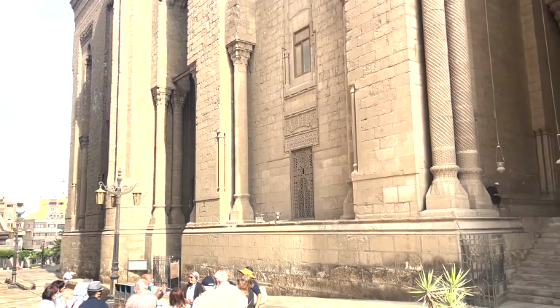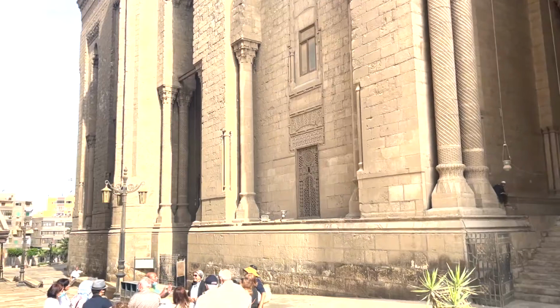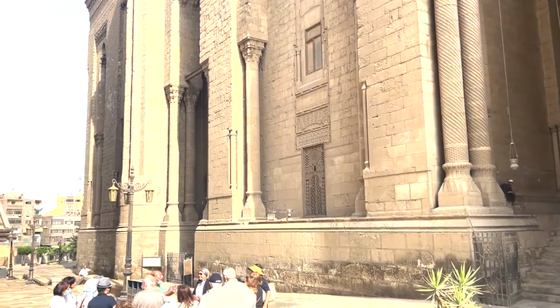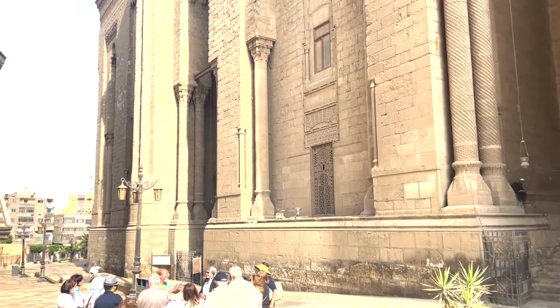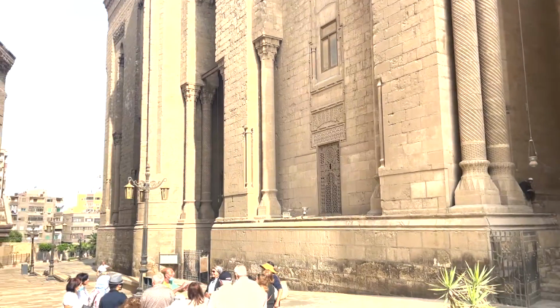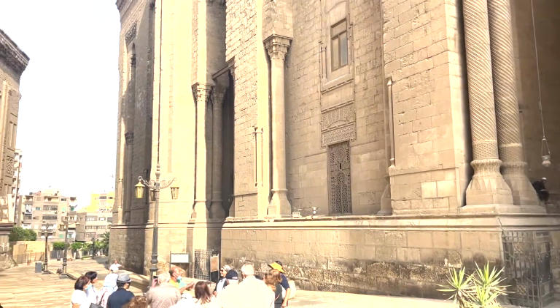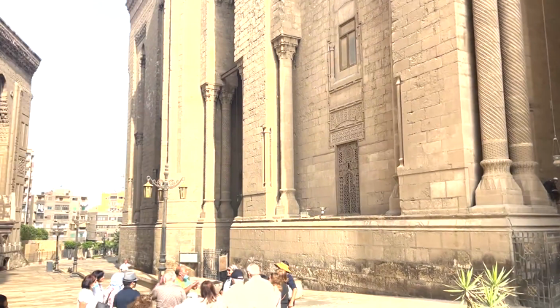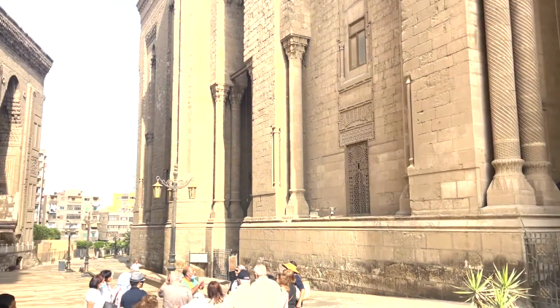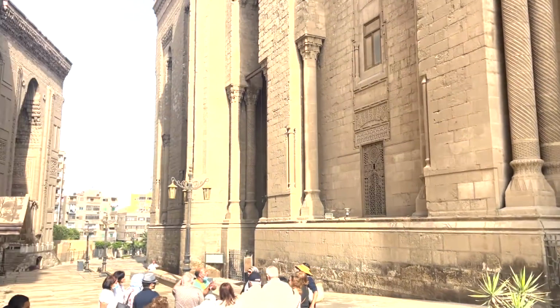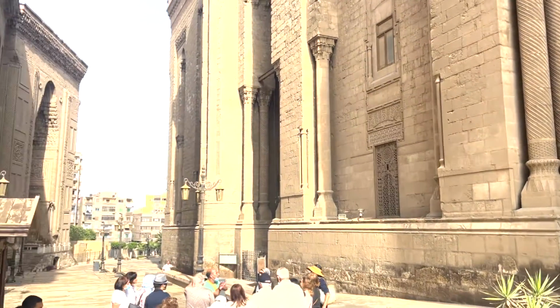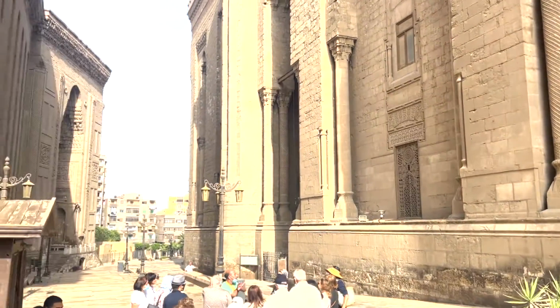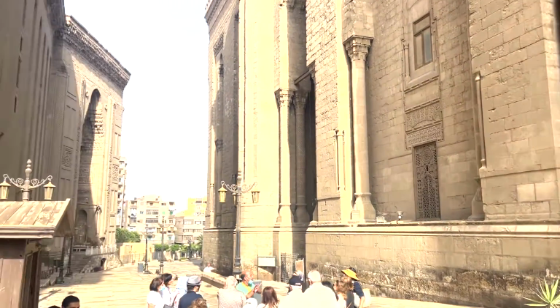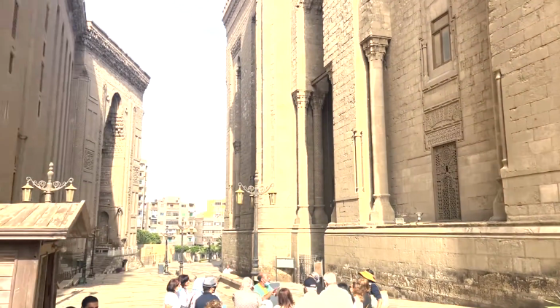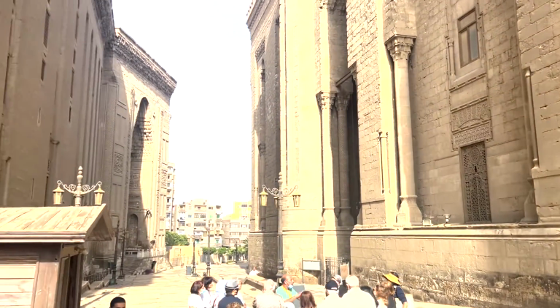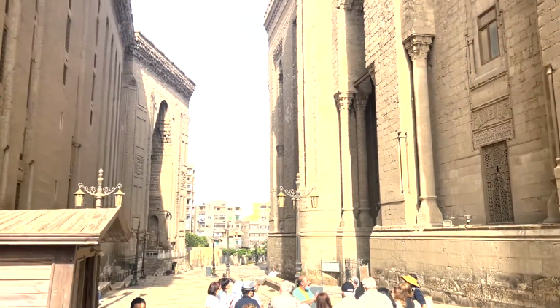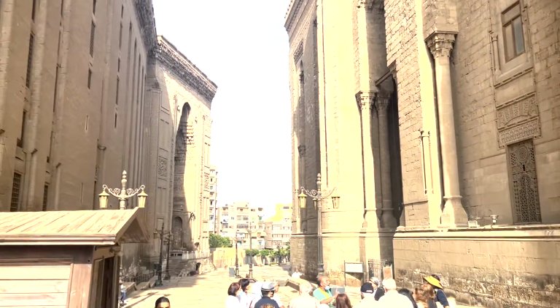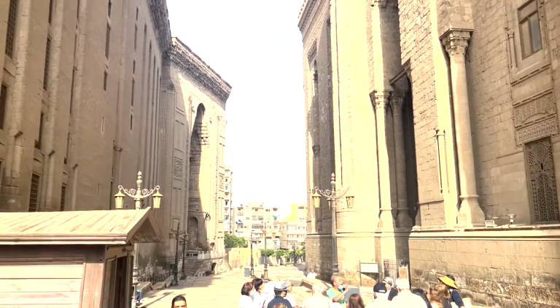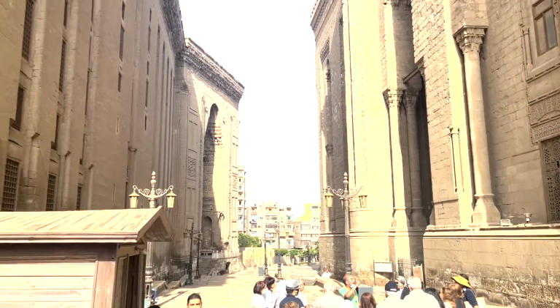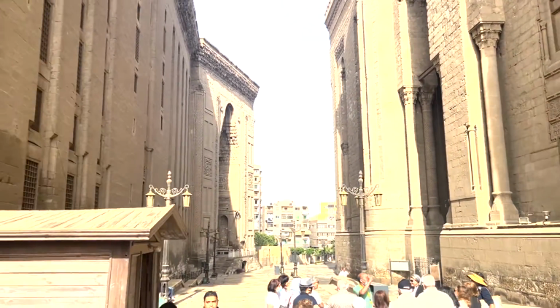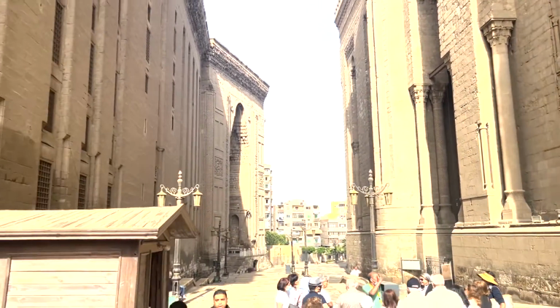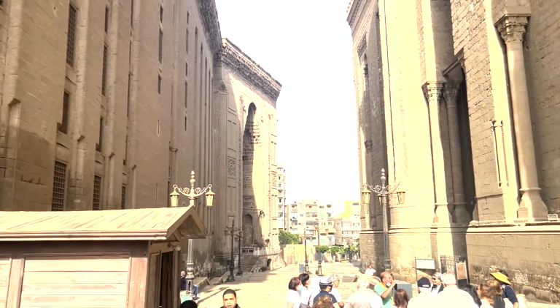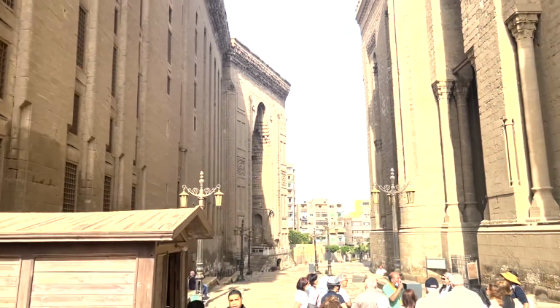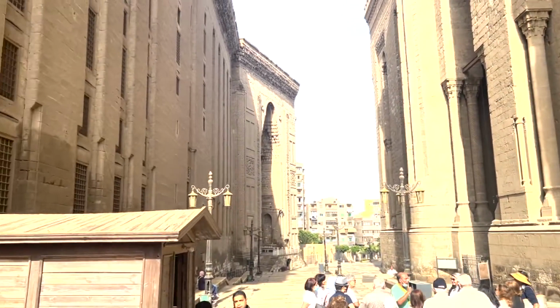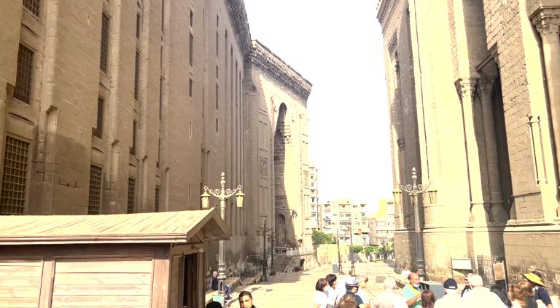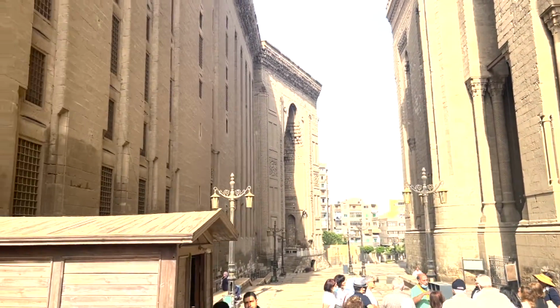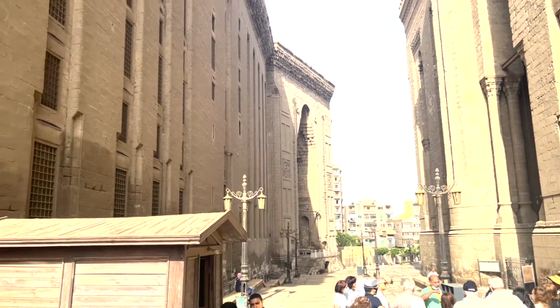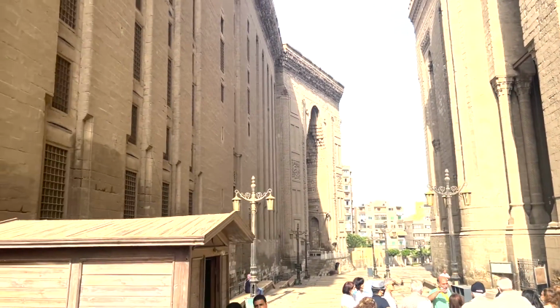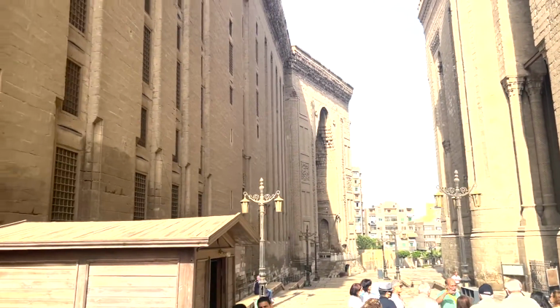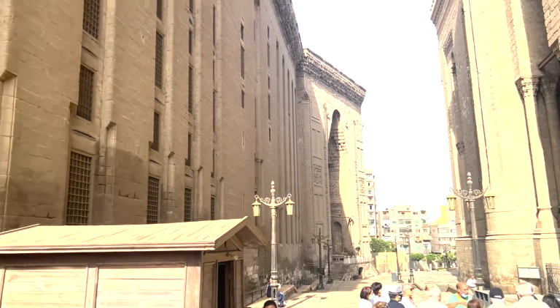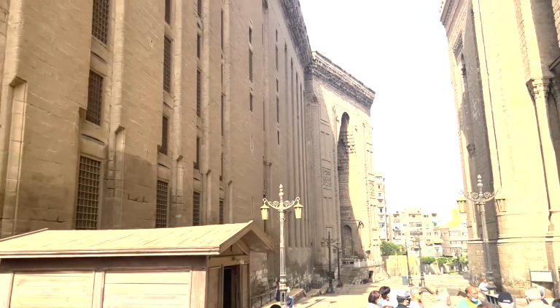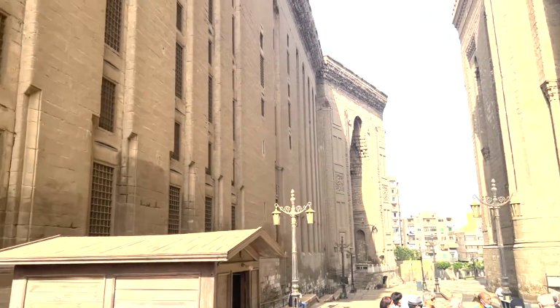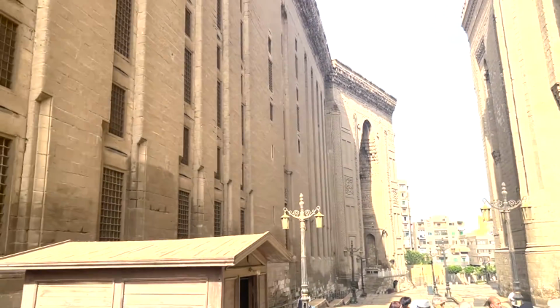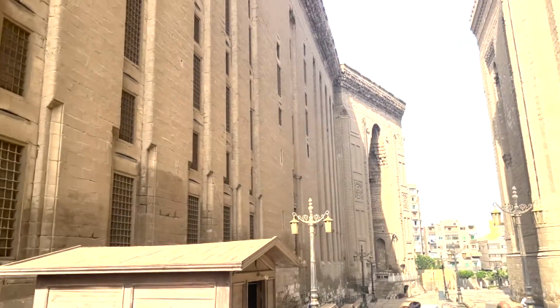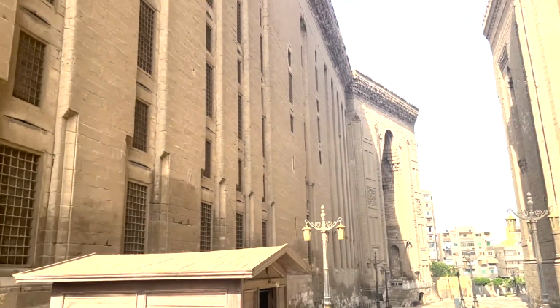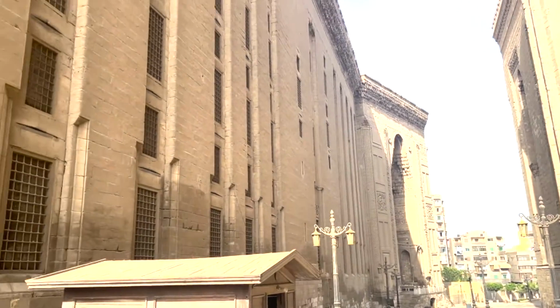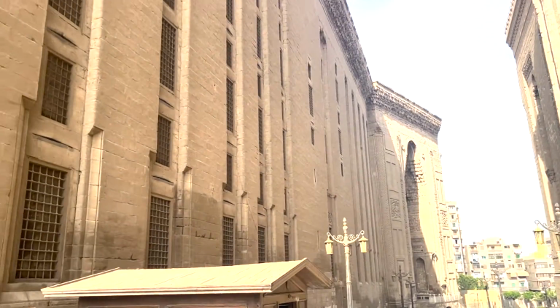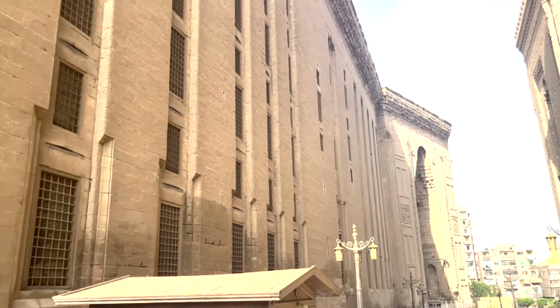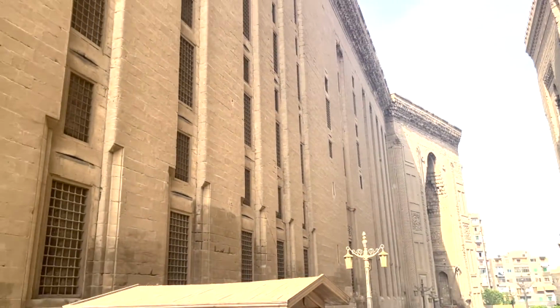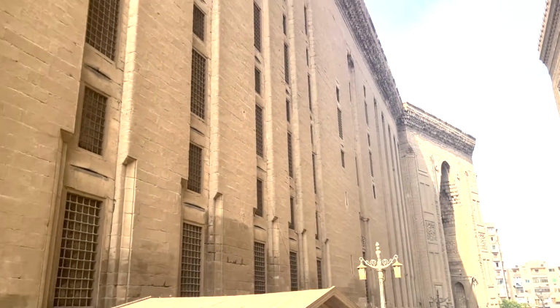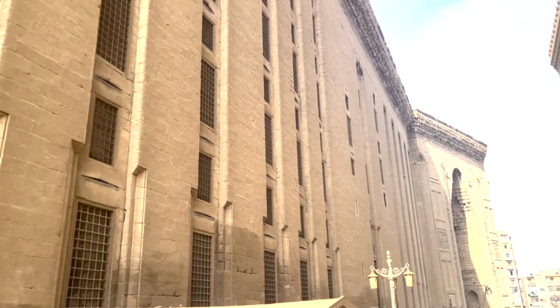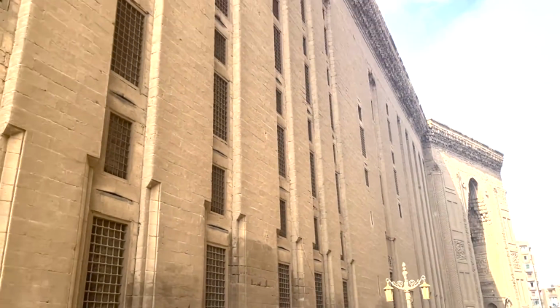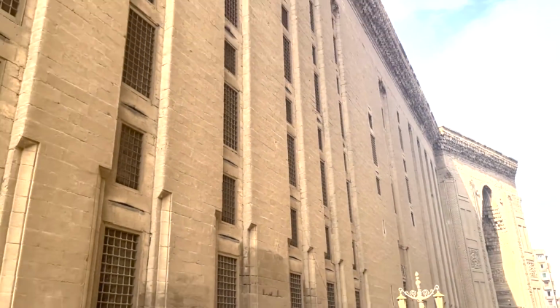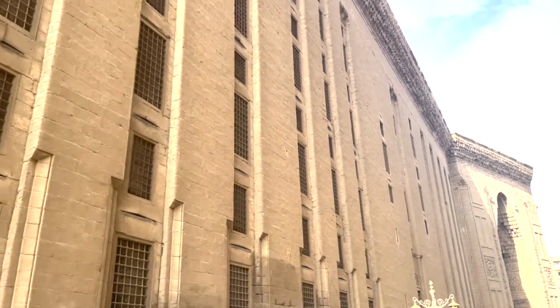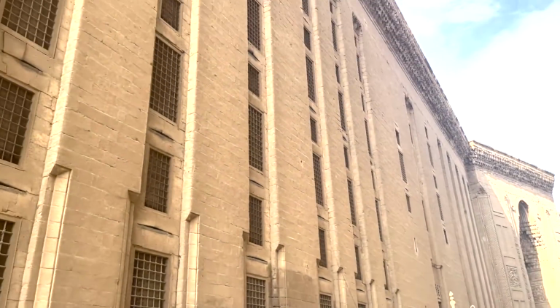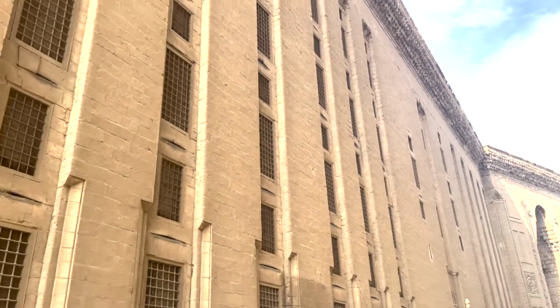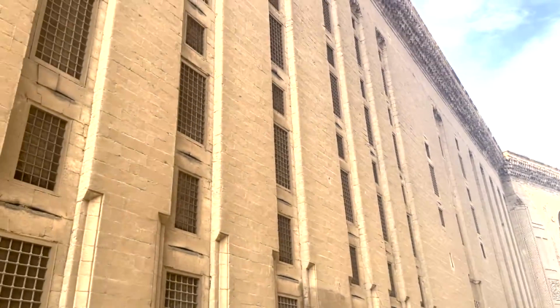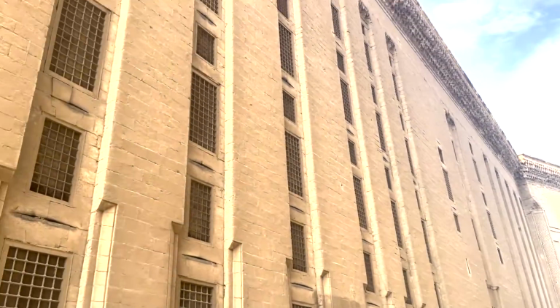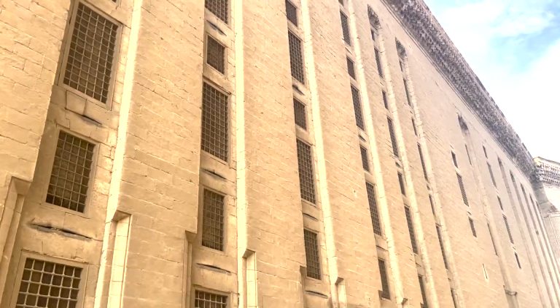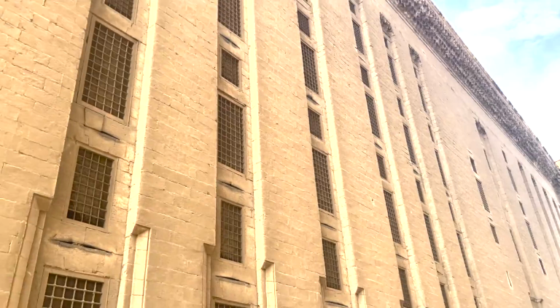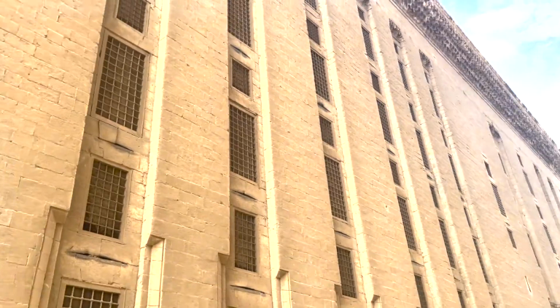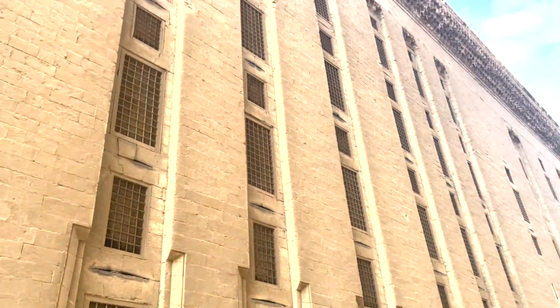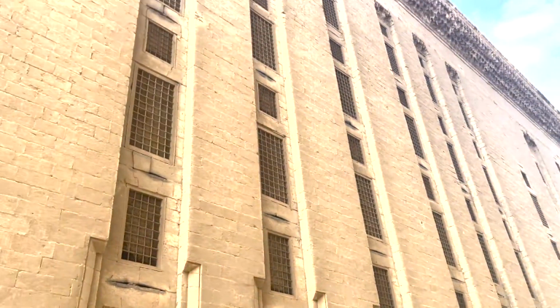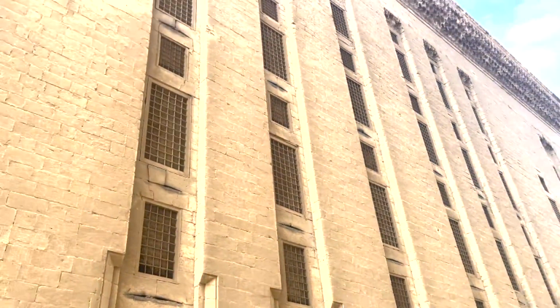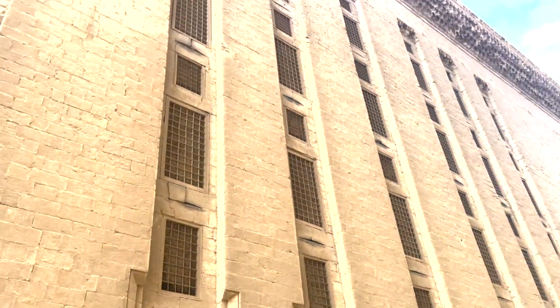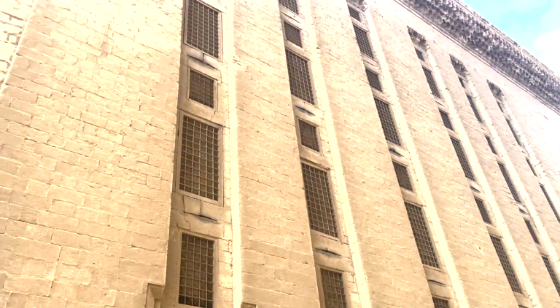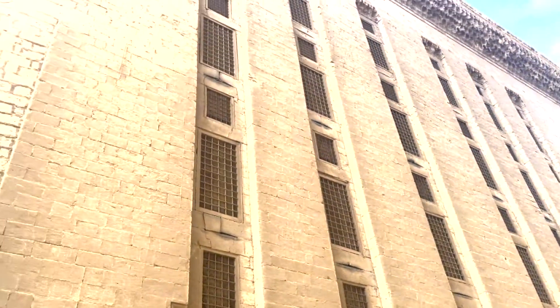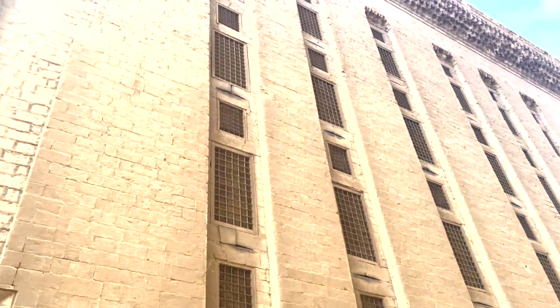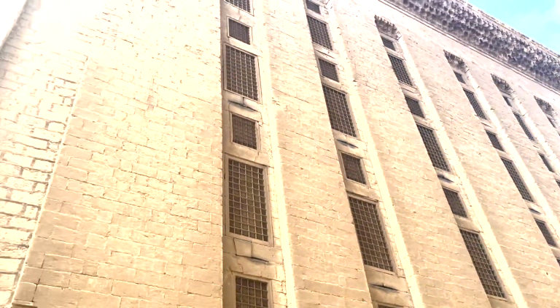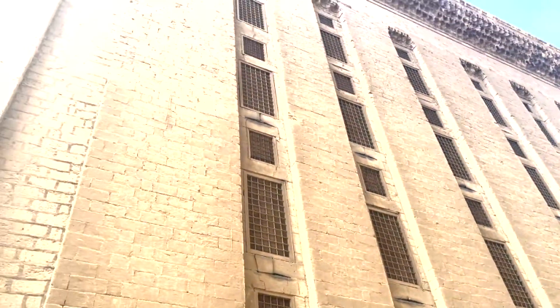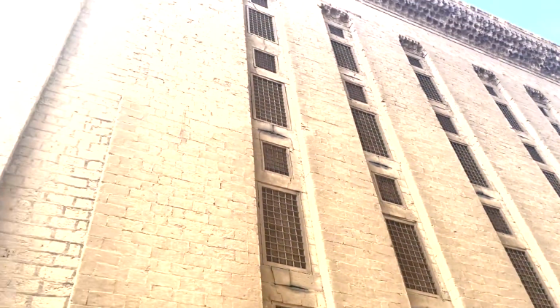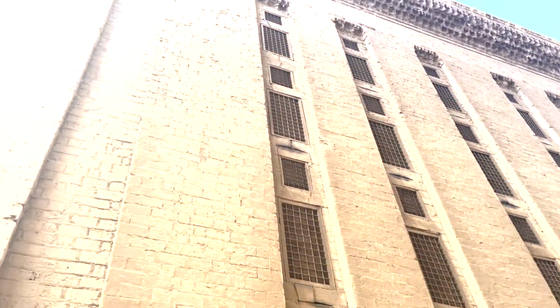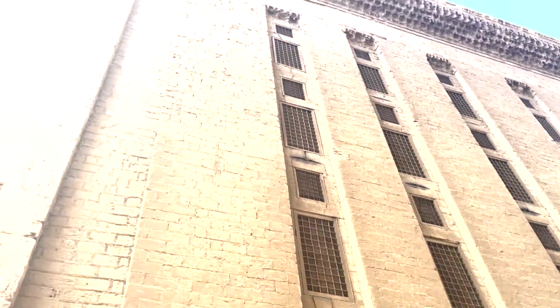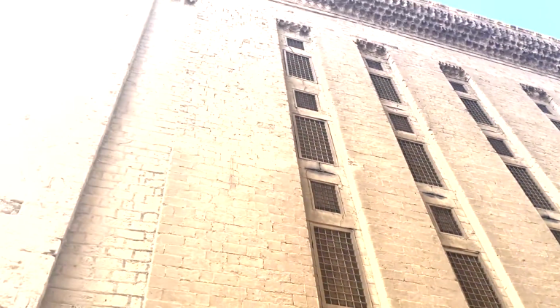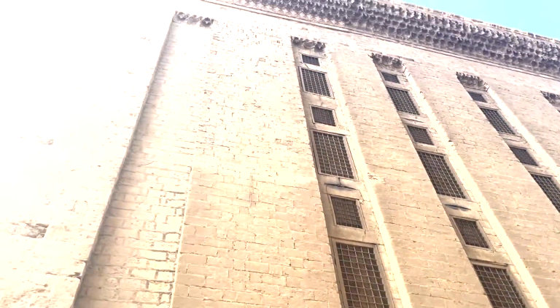Hey guys! I got to go with my Islamic architecture class to the mosque and madrasa of Sultan Hasan, an amazing Mamluk mosque here in Cairo.